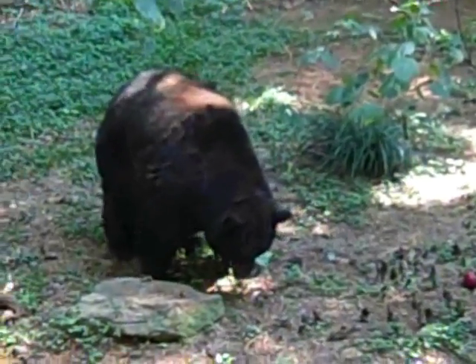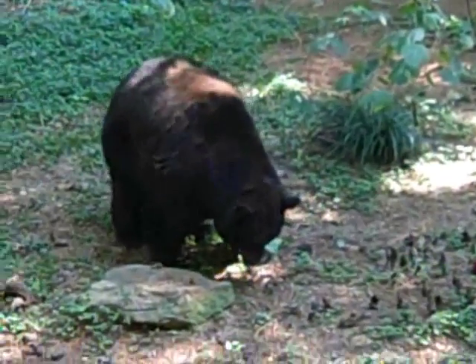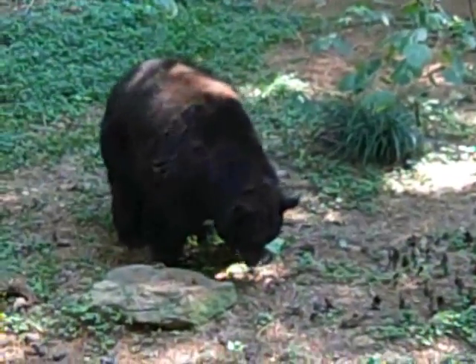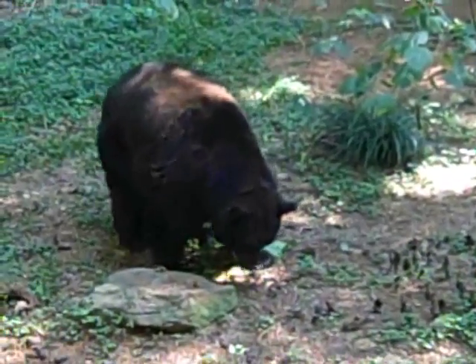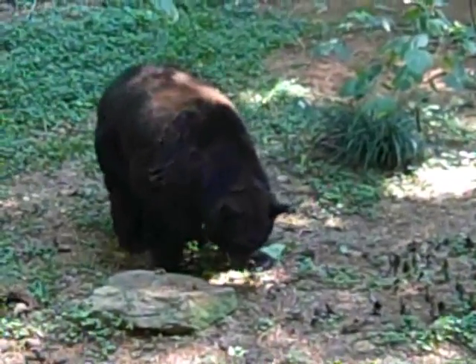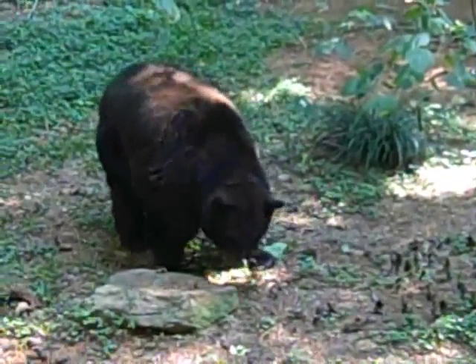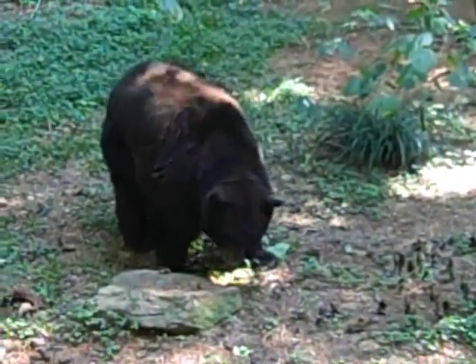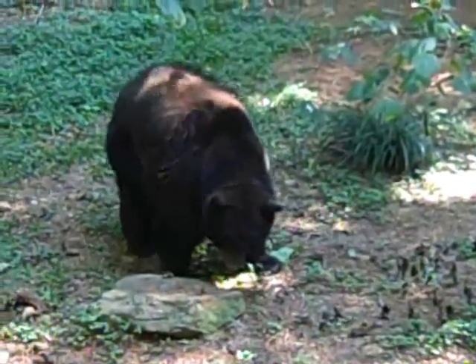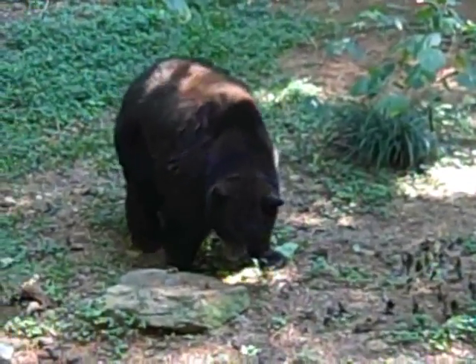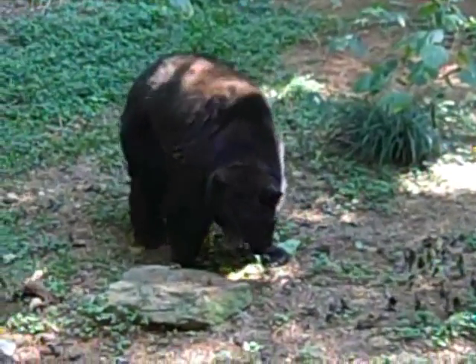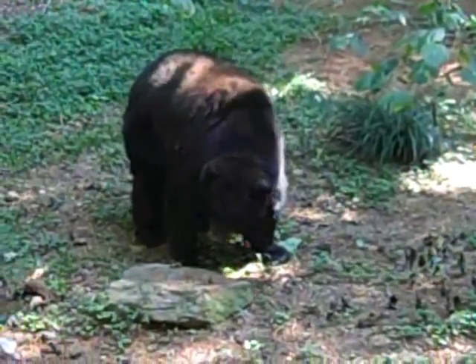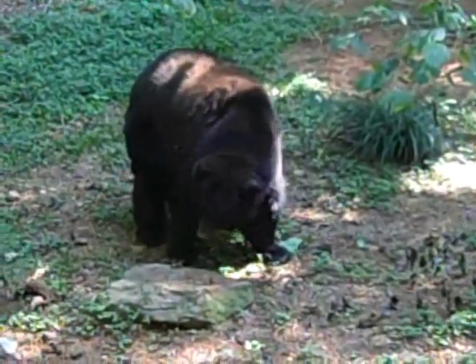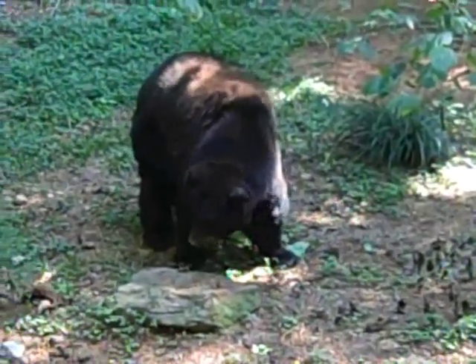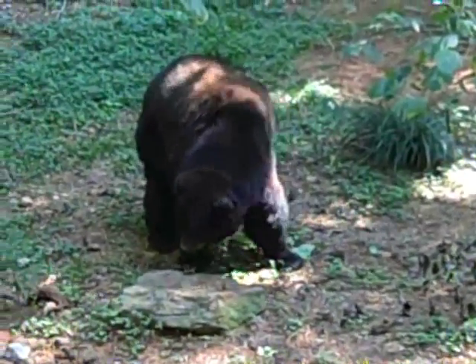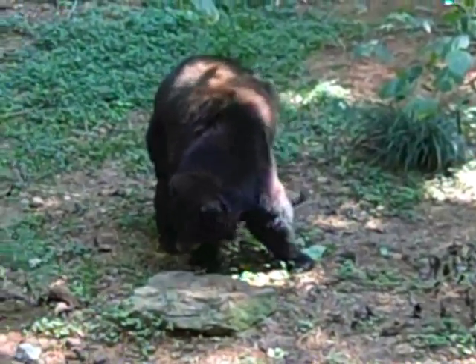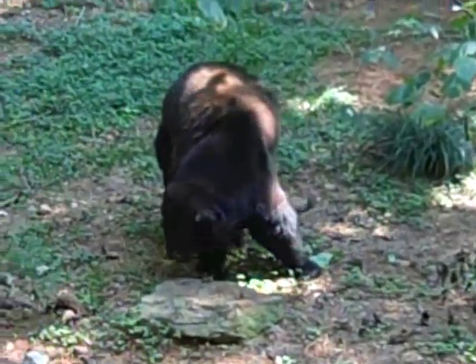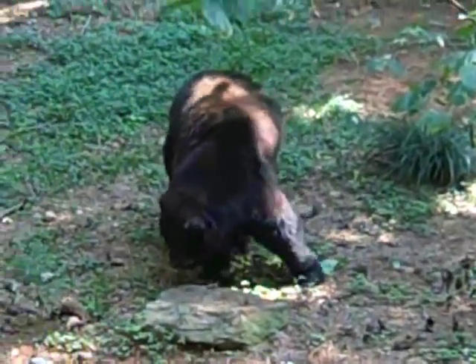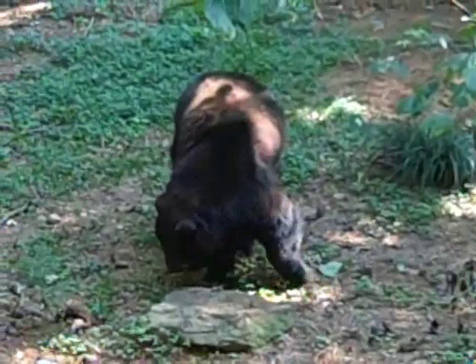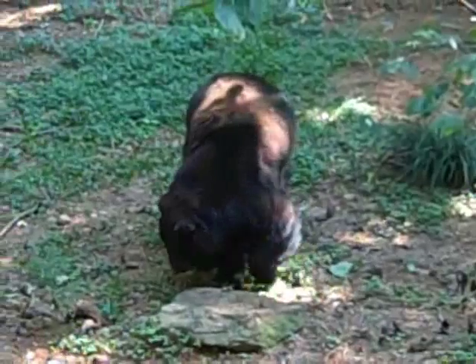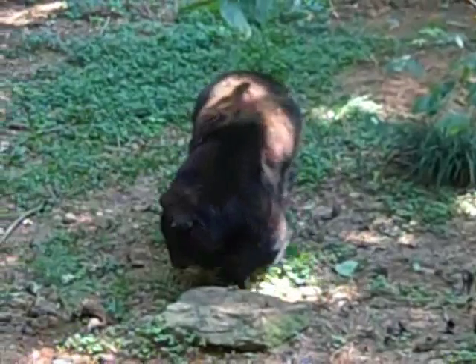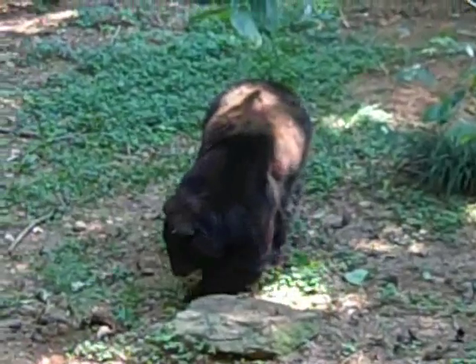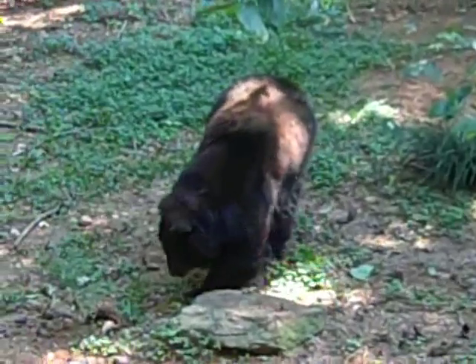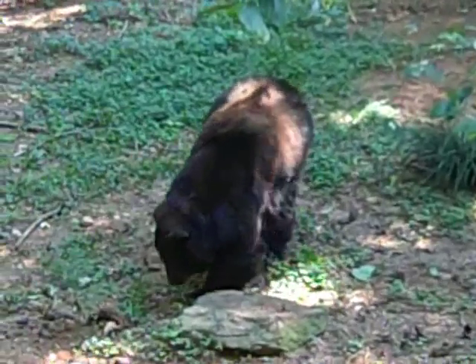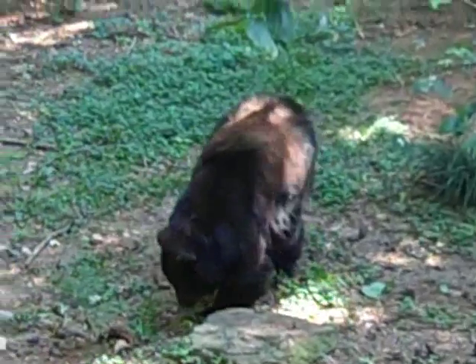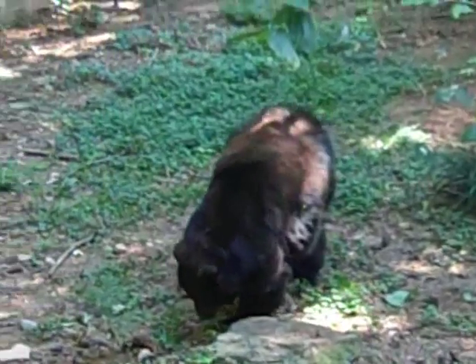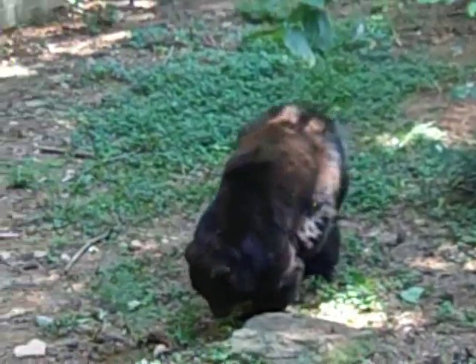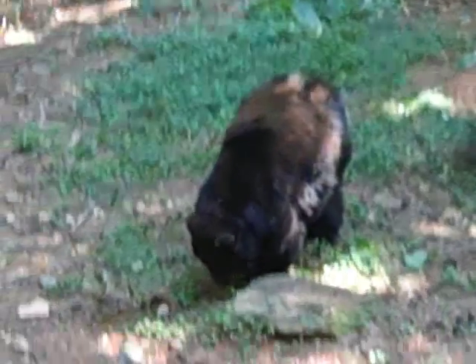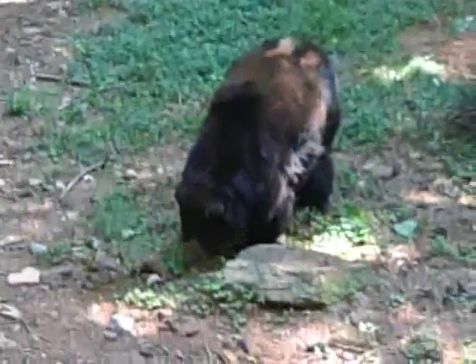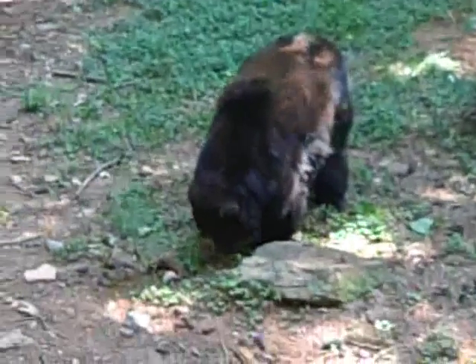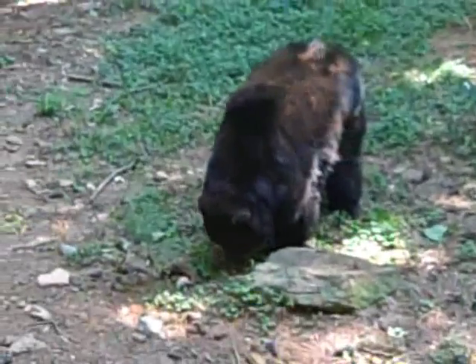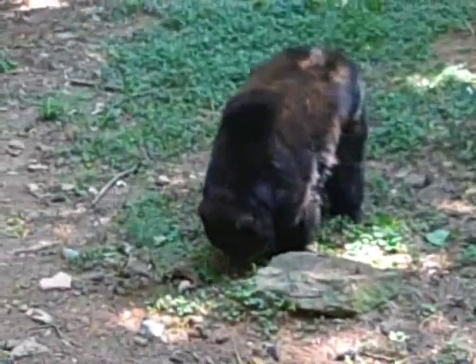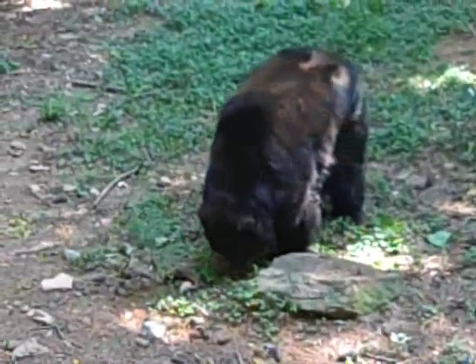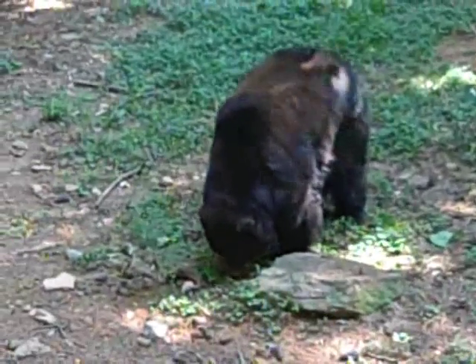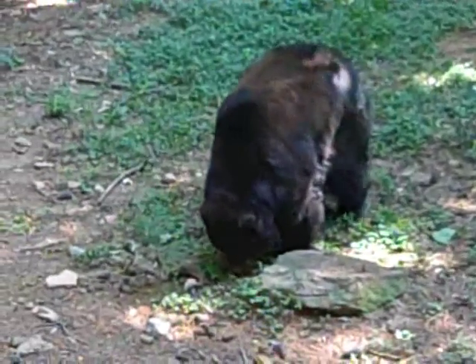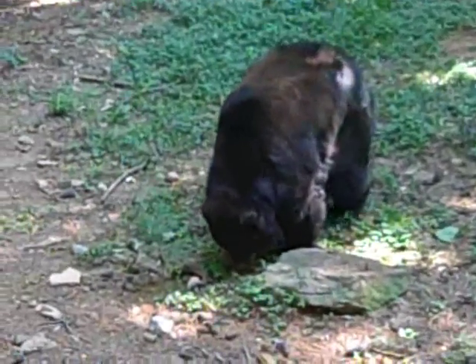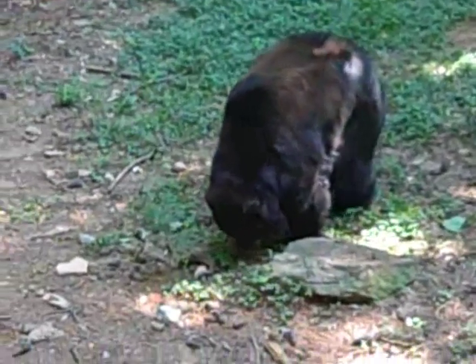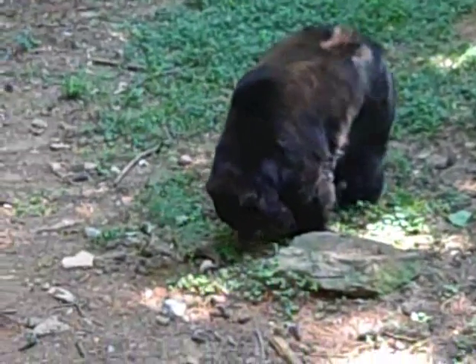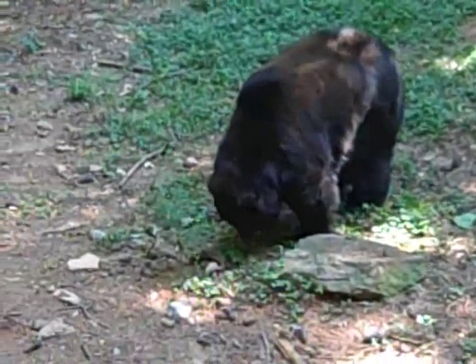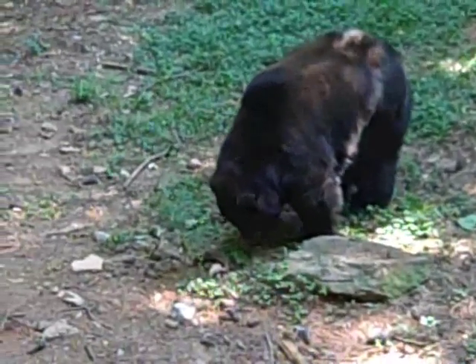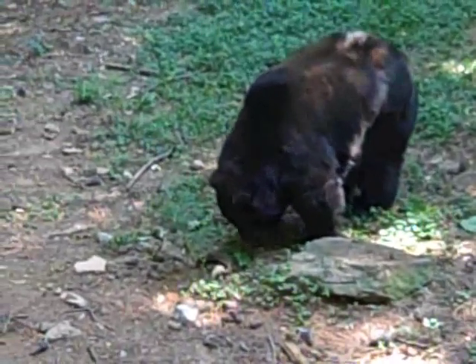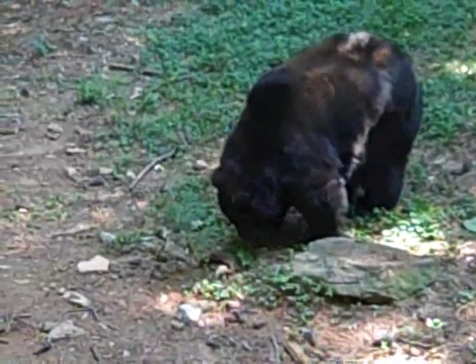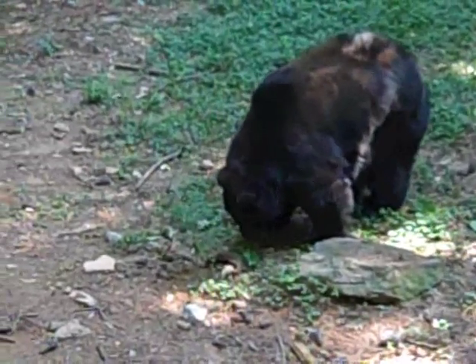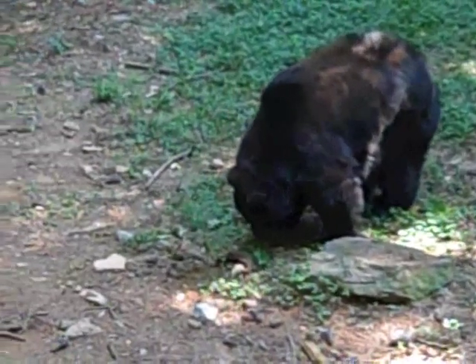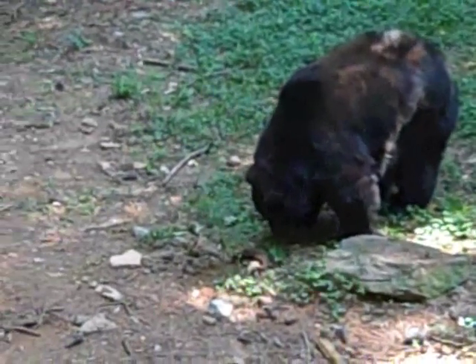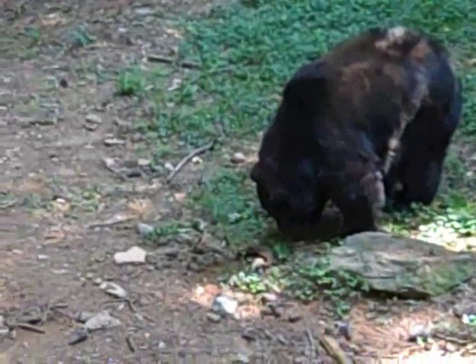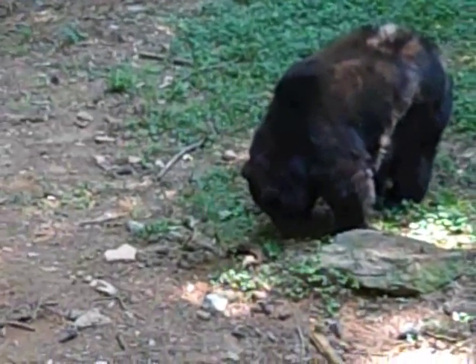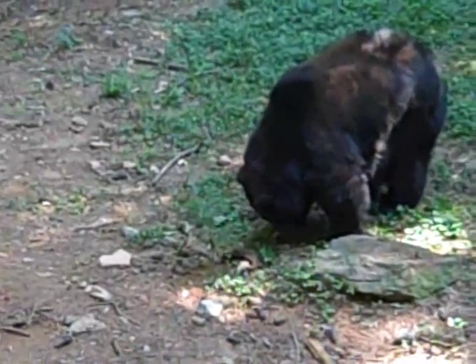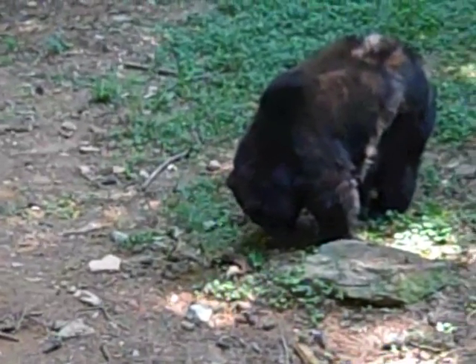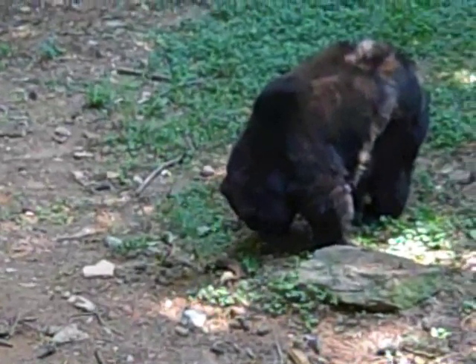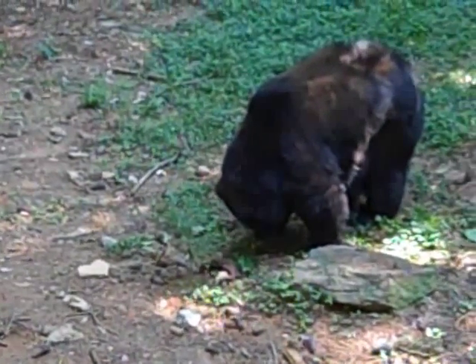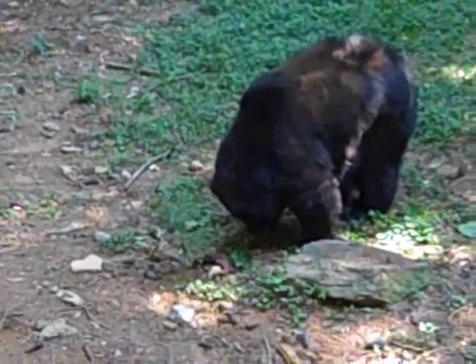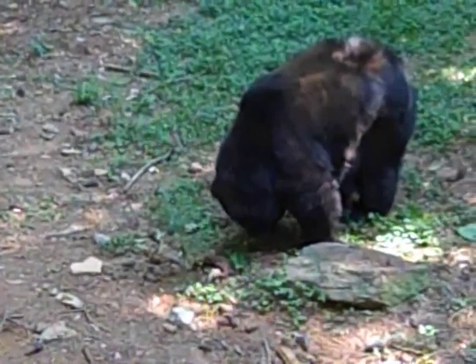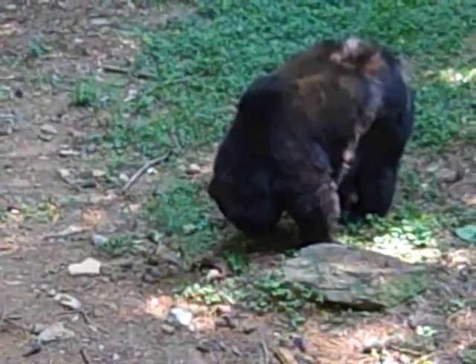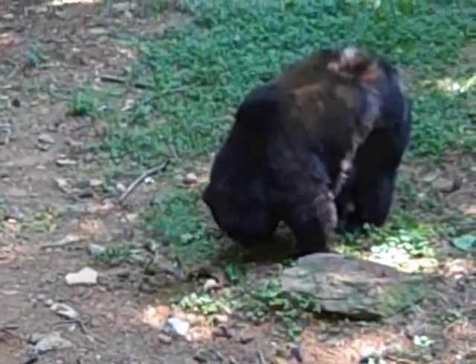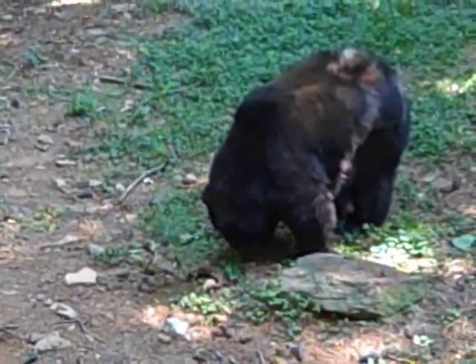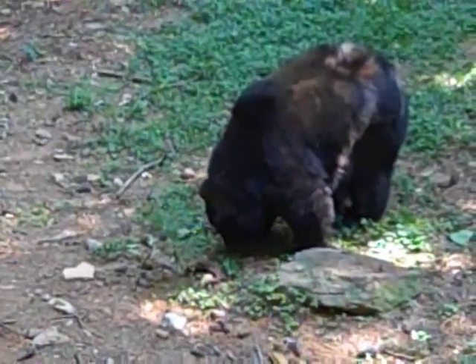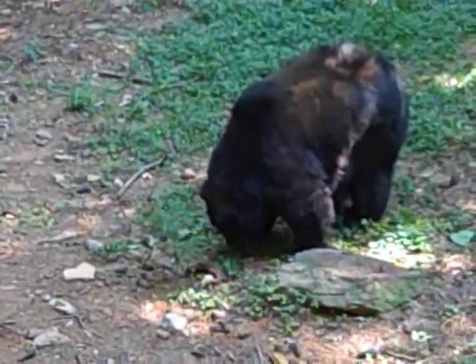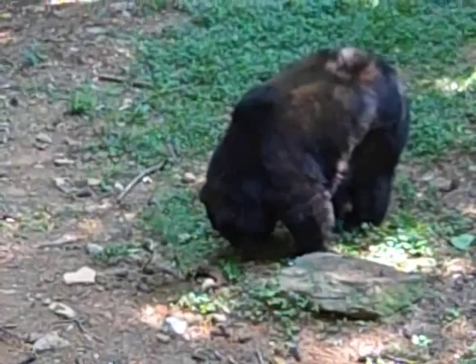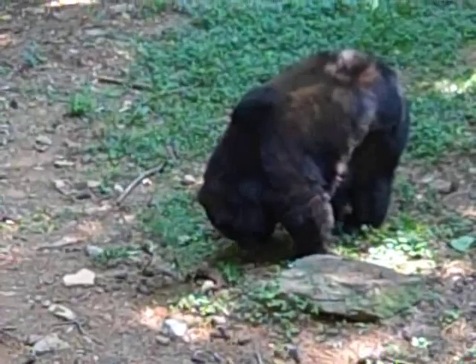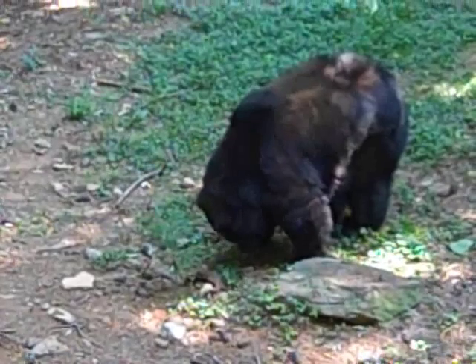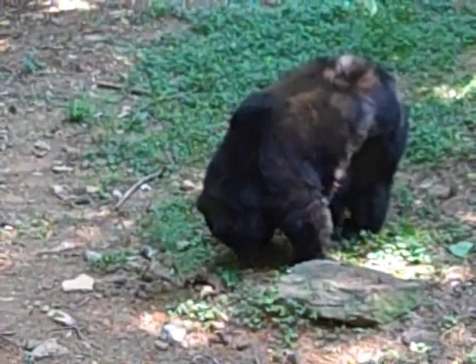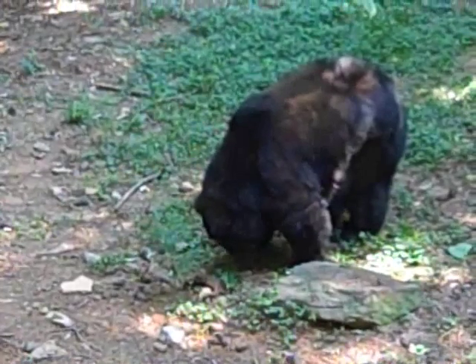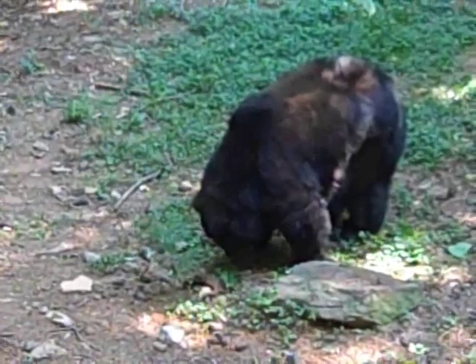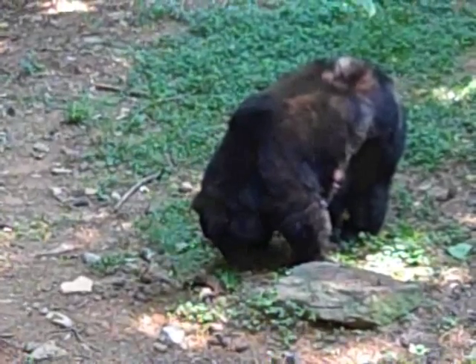I bet you you're not supposed to be down here. He's posing for a picture. Eating nuts.